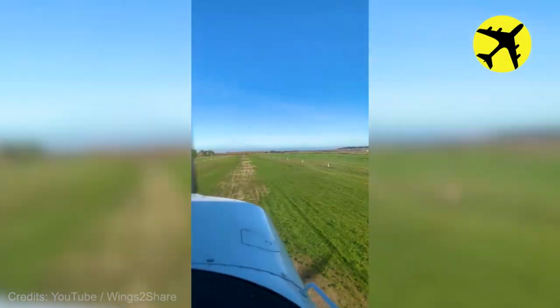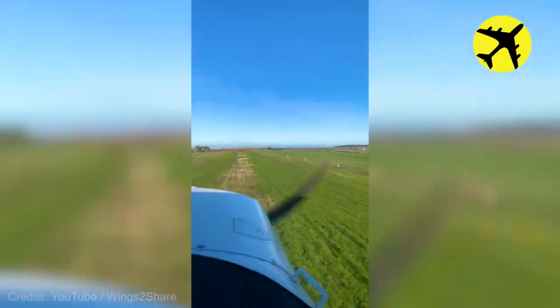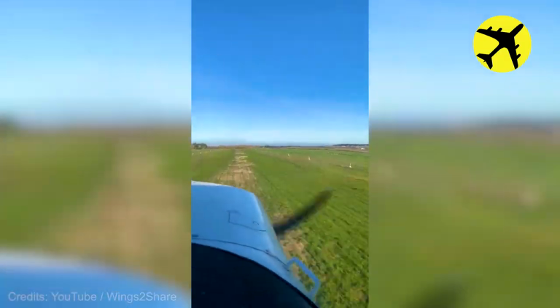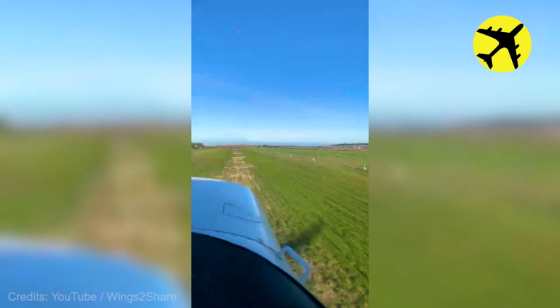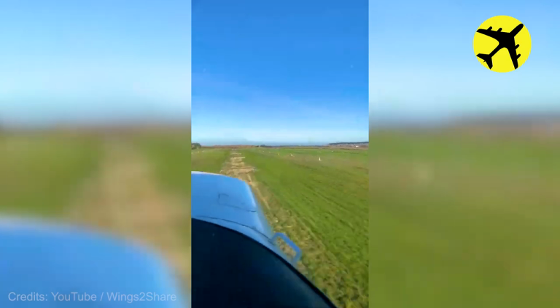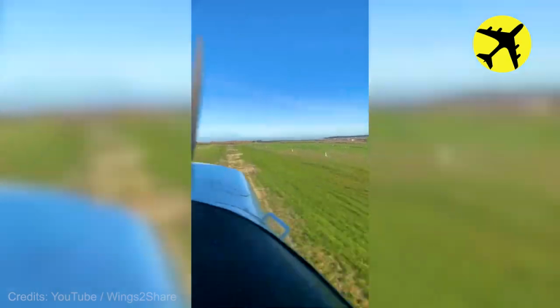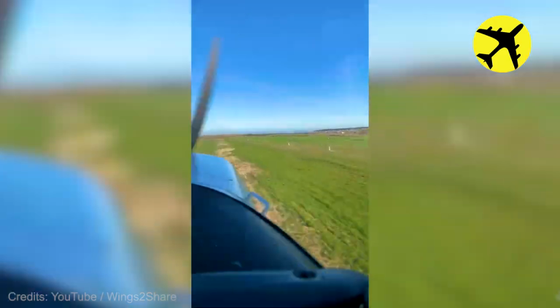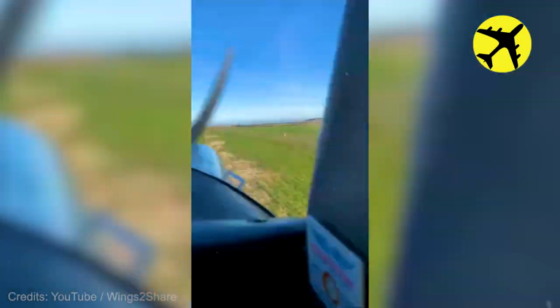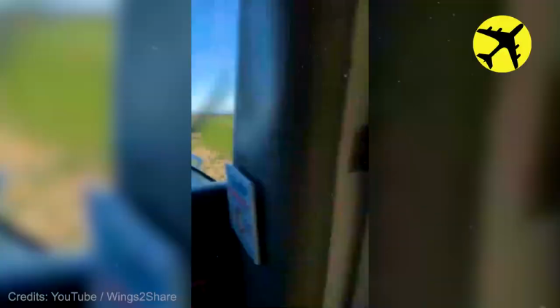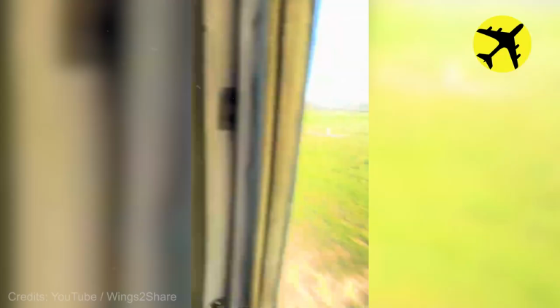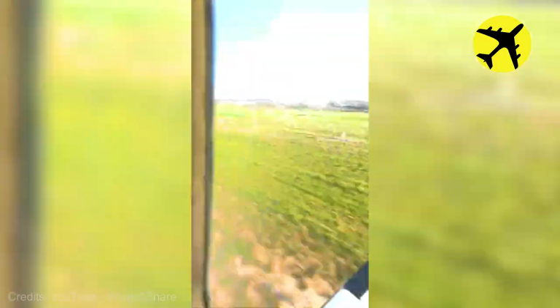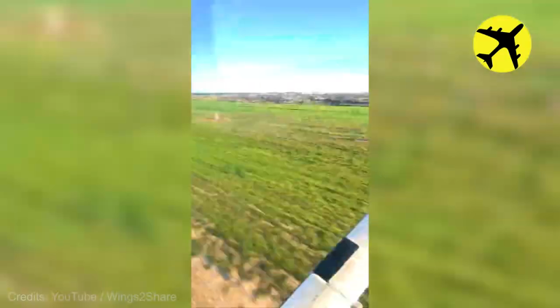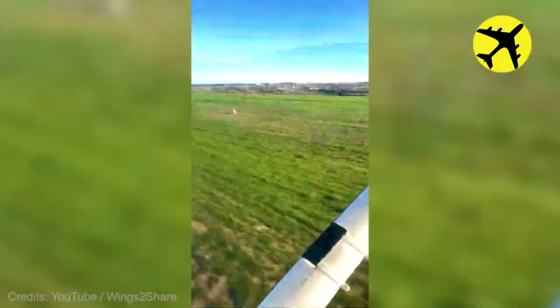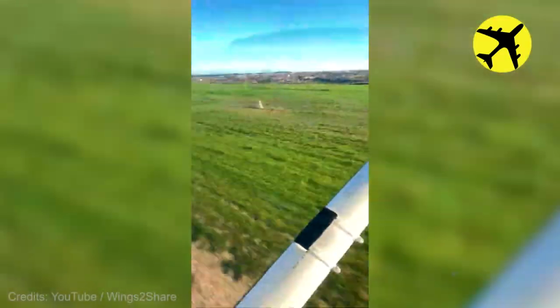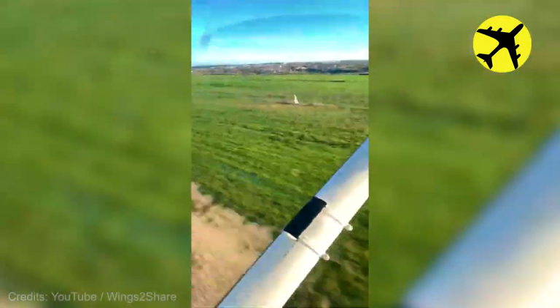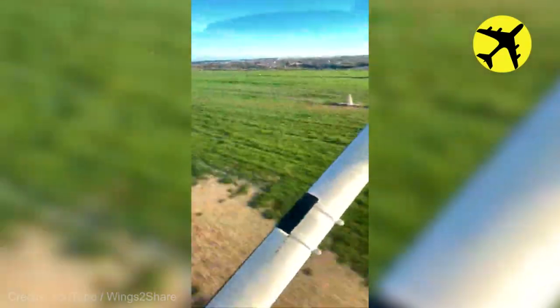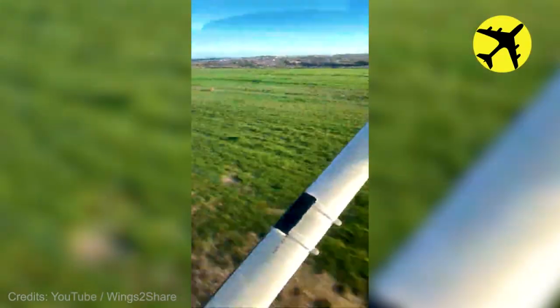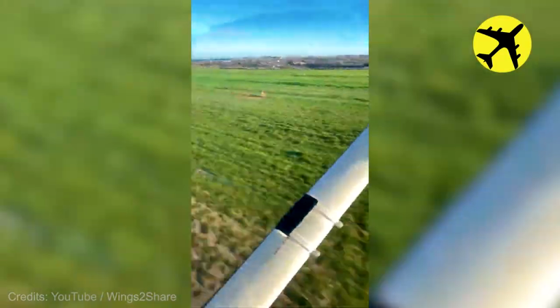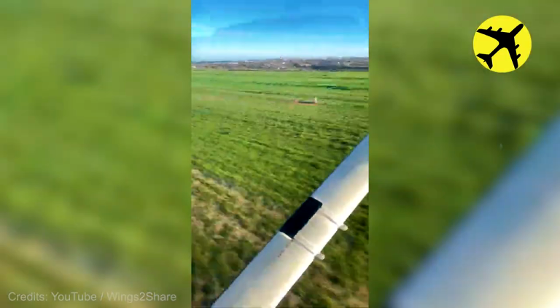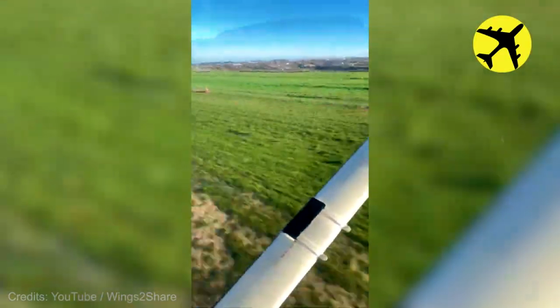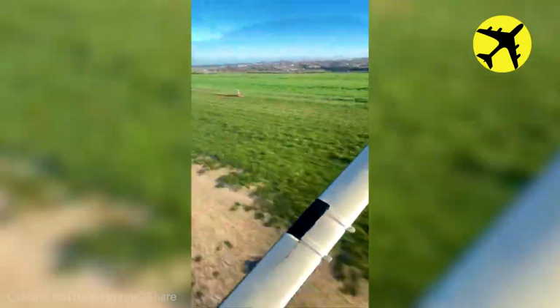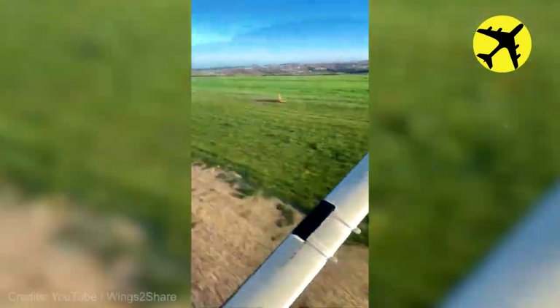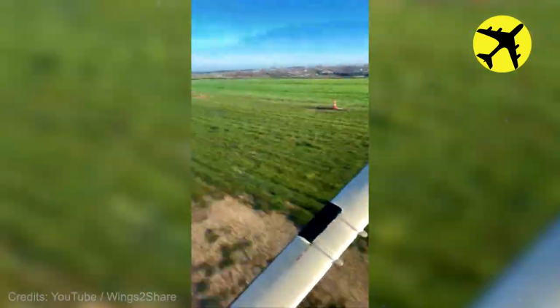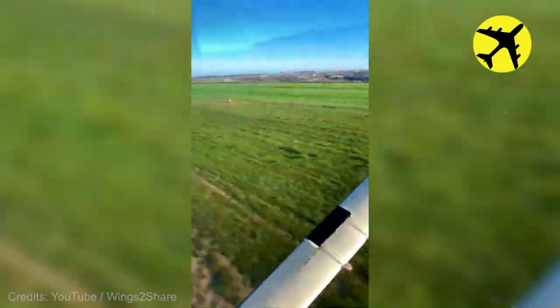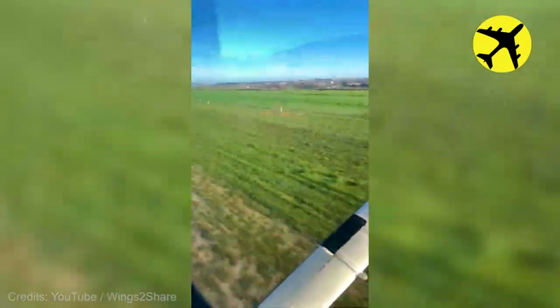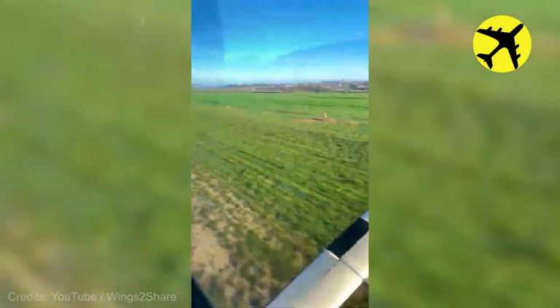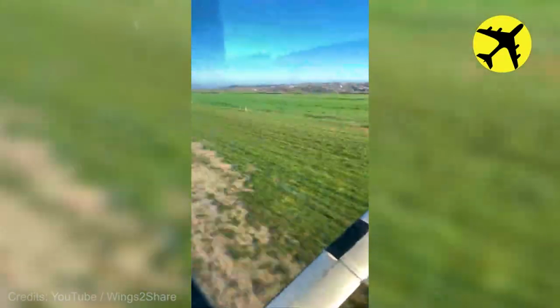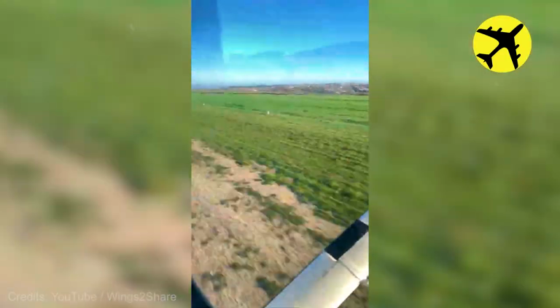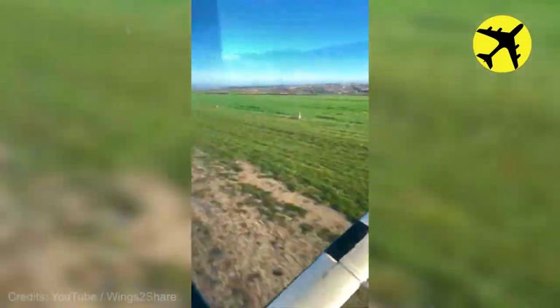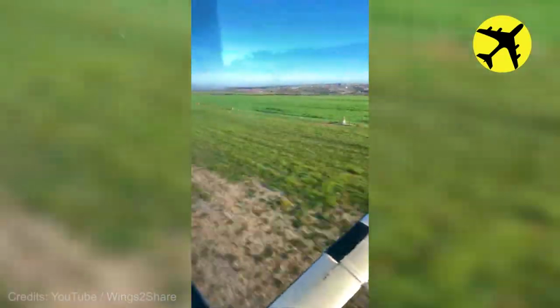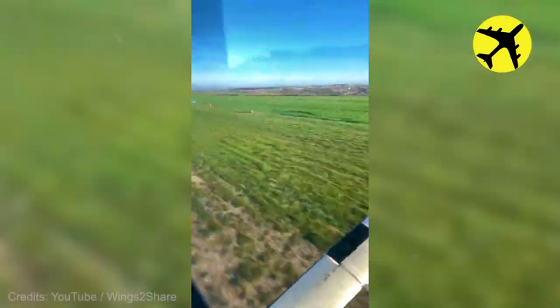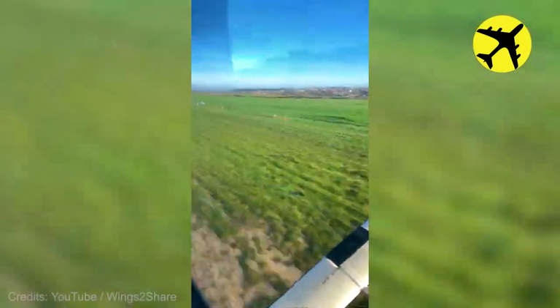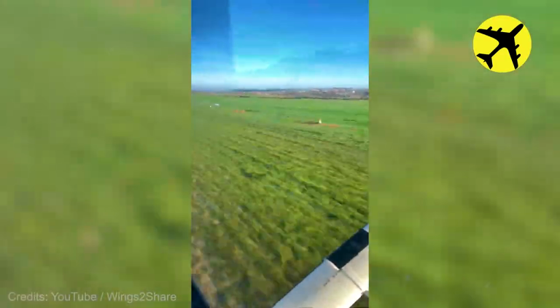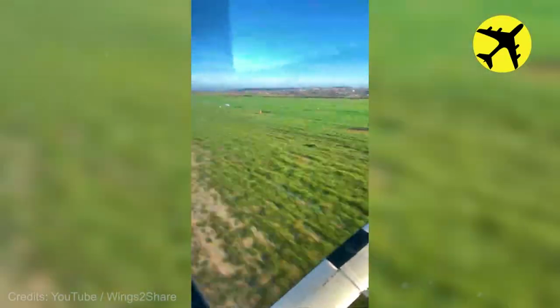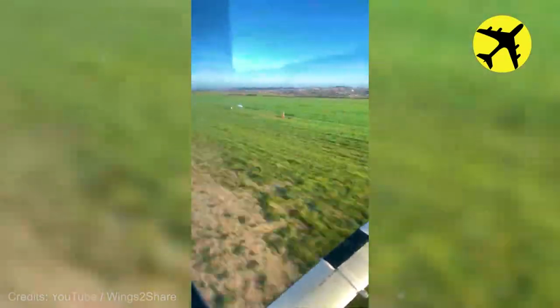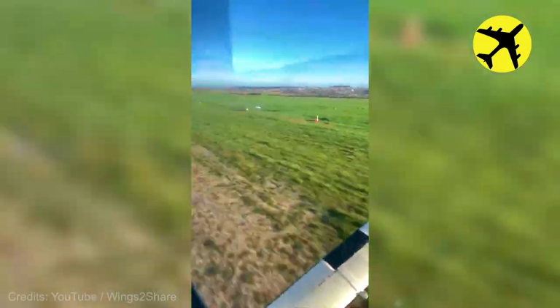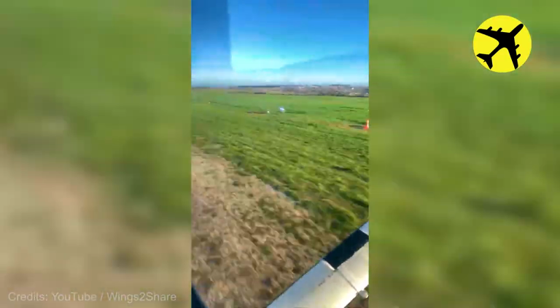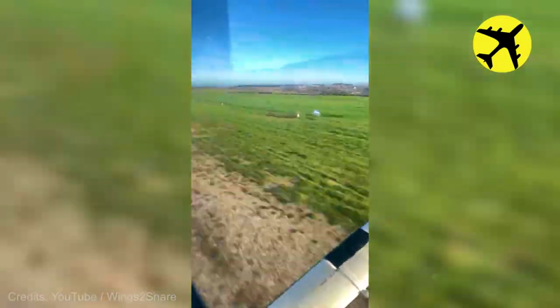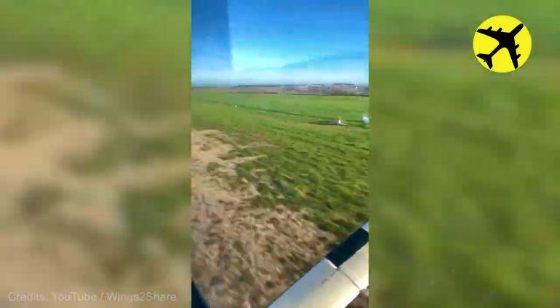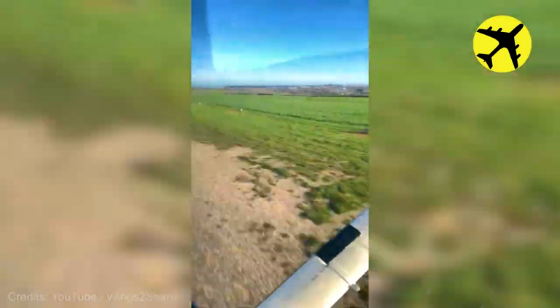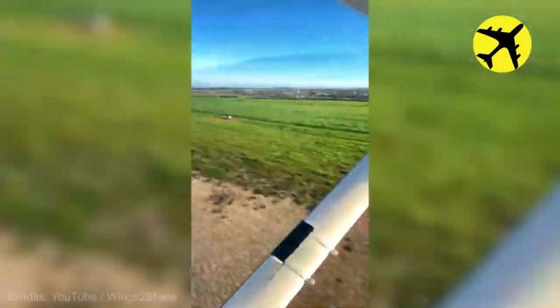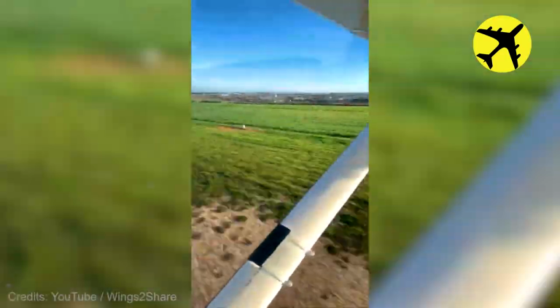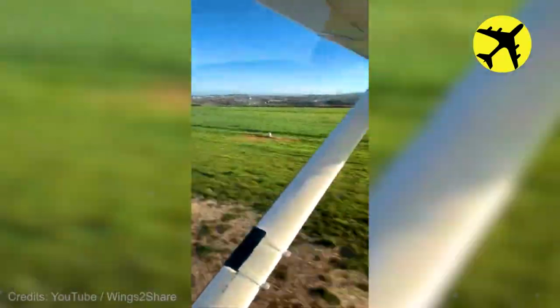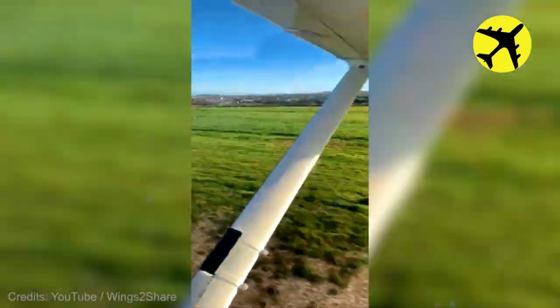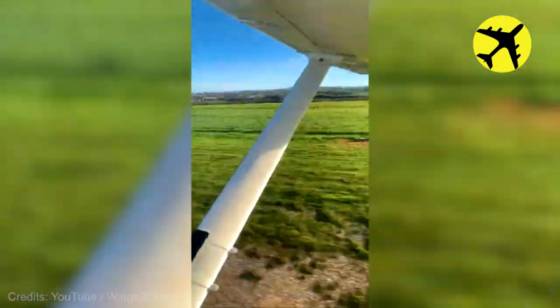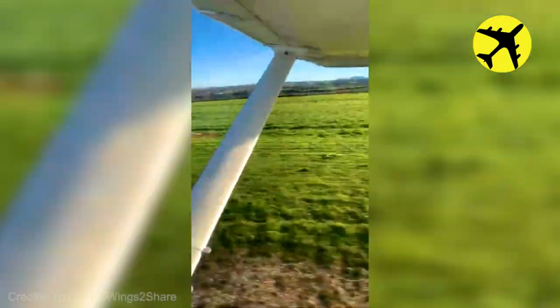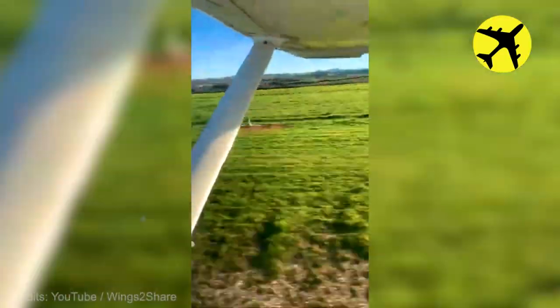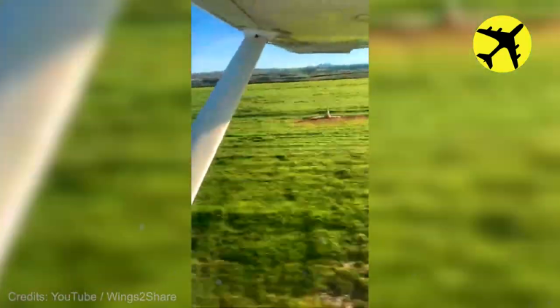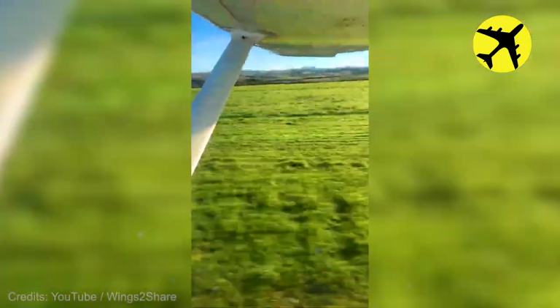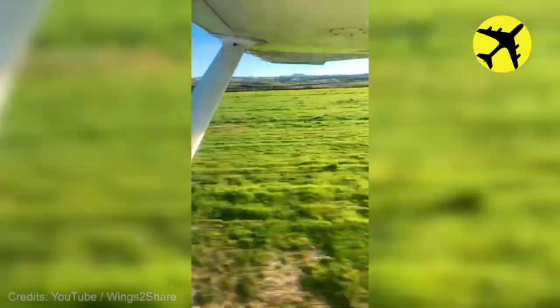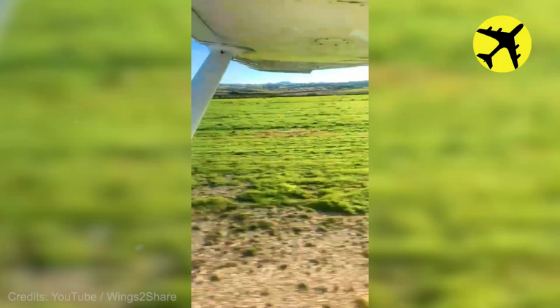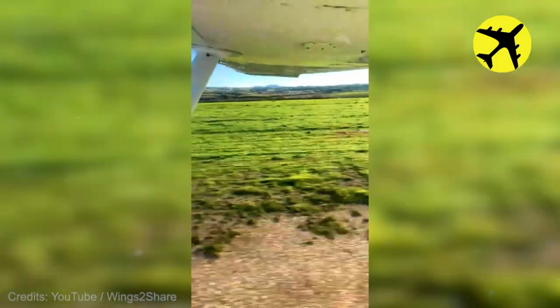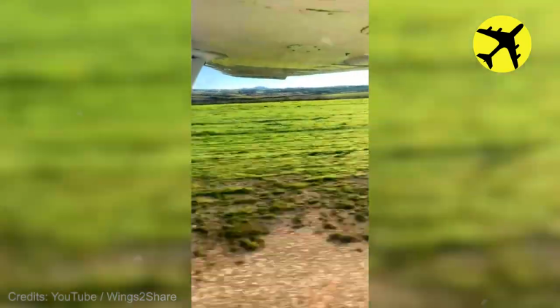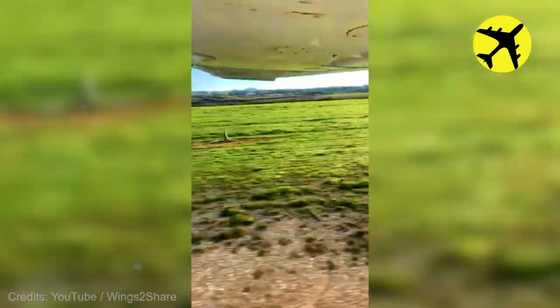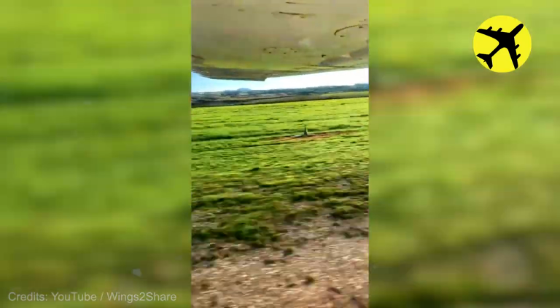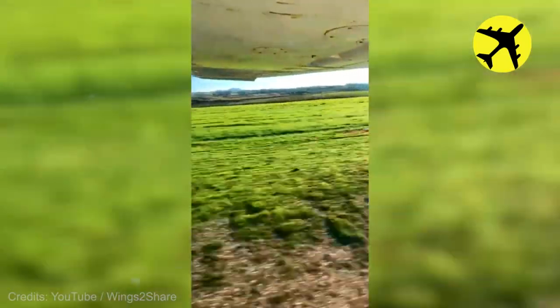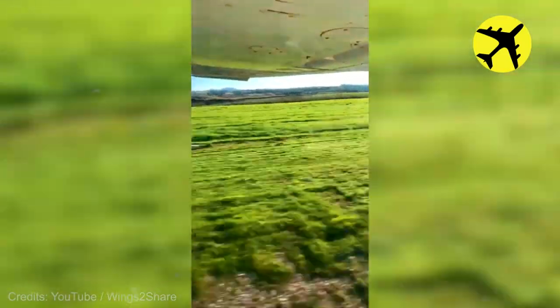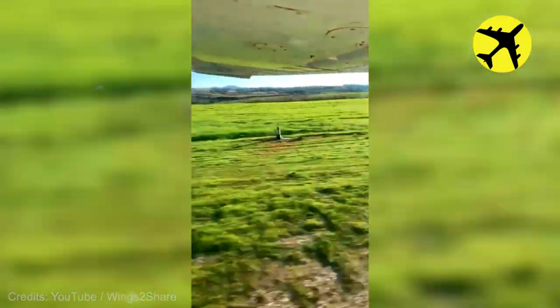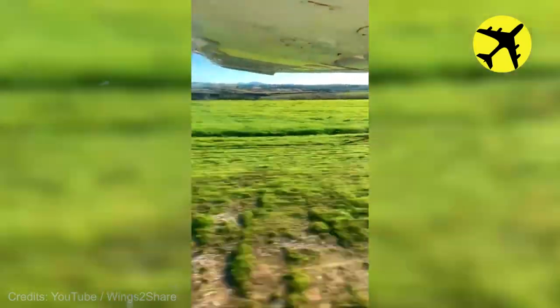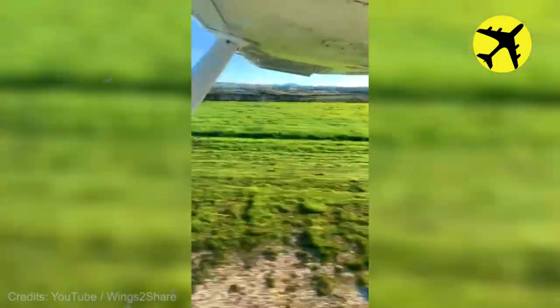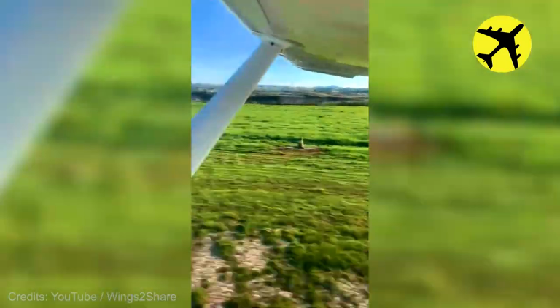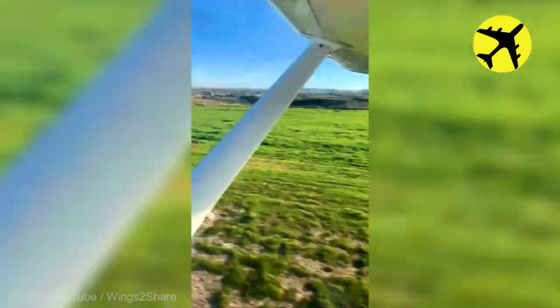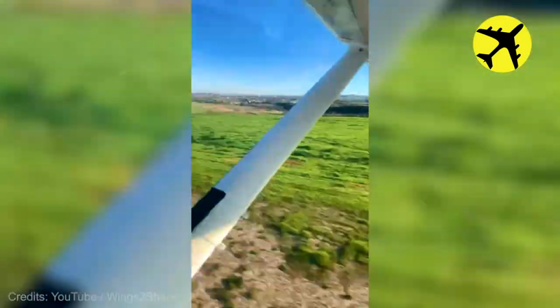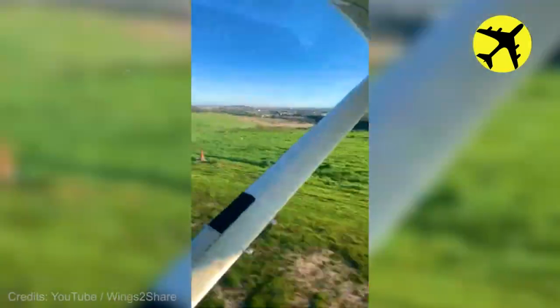Take a look at this C-152 in Portugal, filmed from the cockpit.